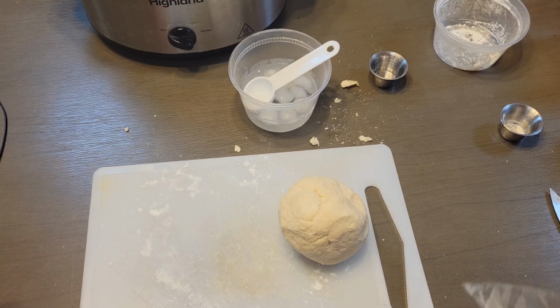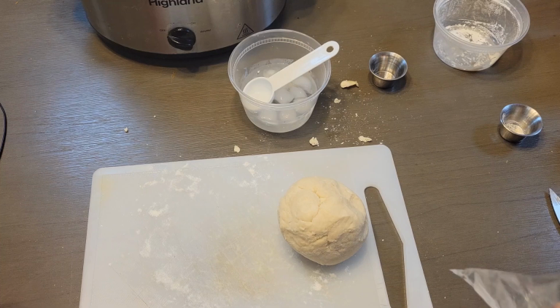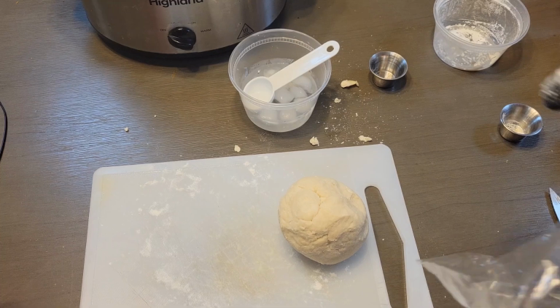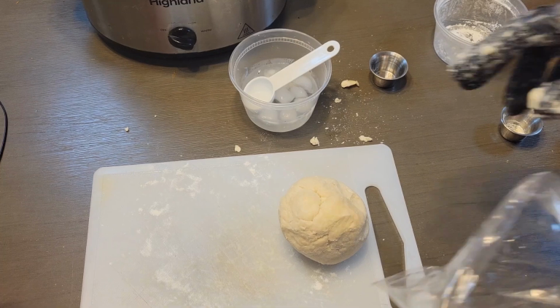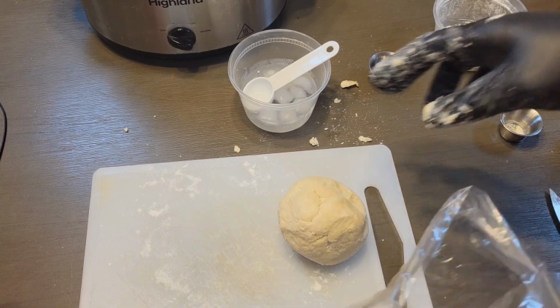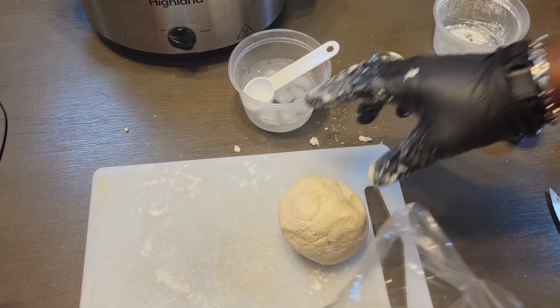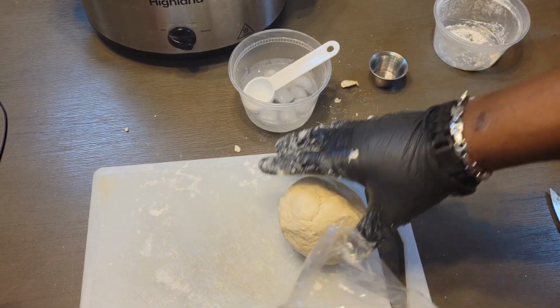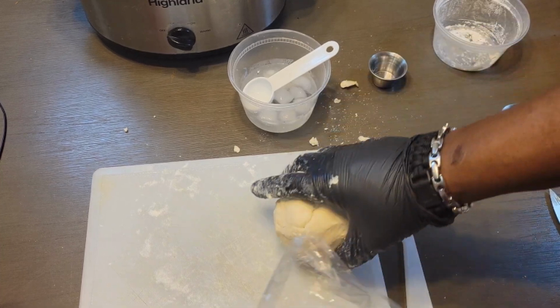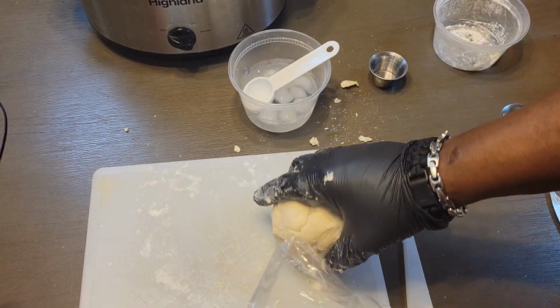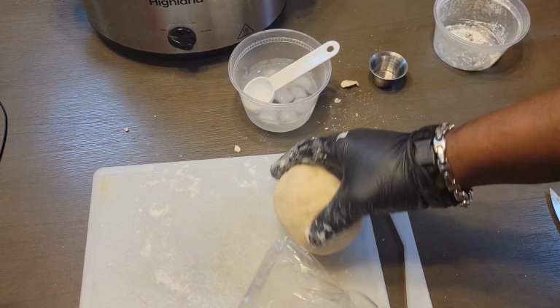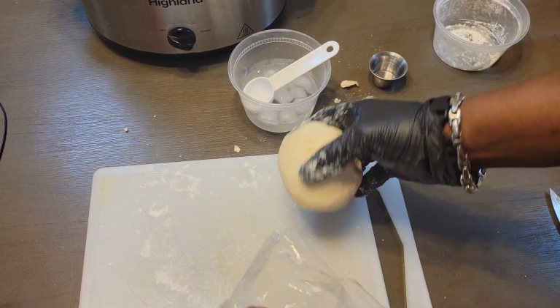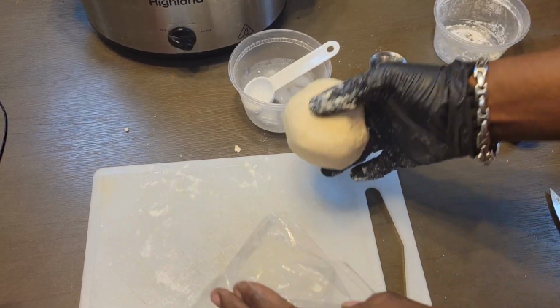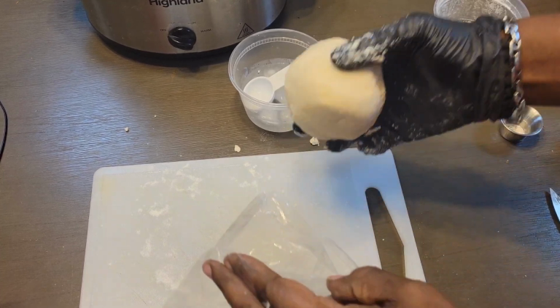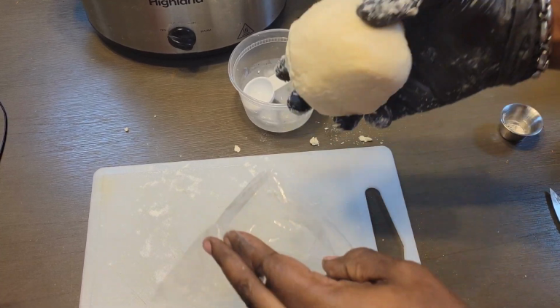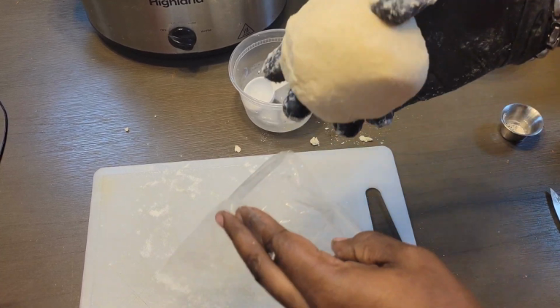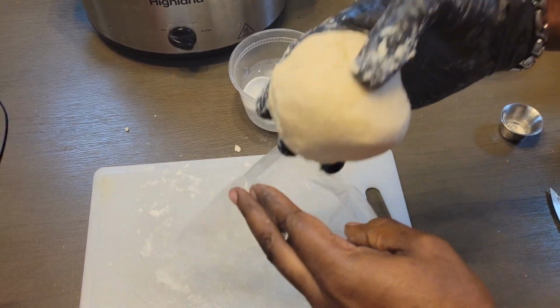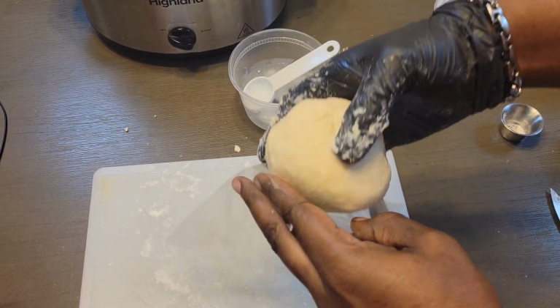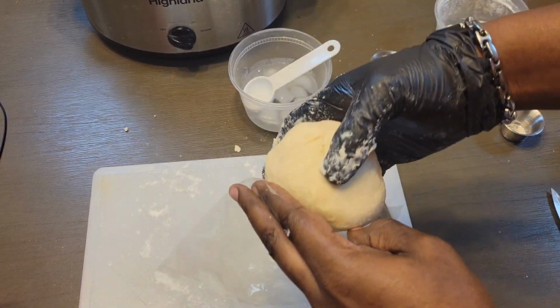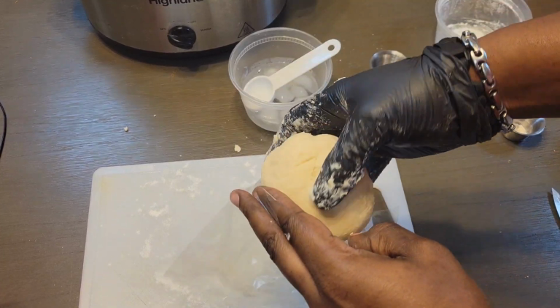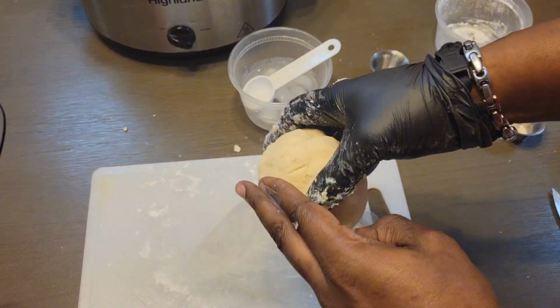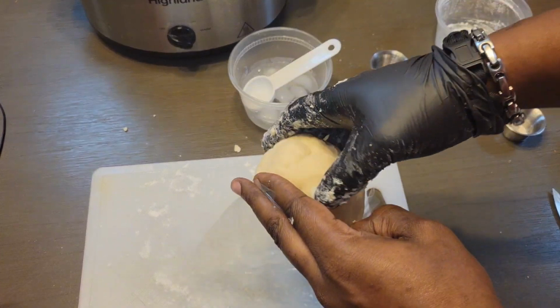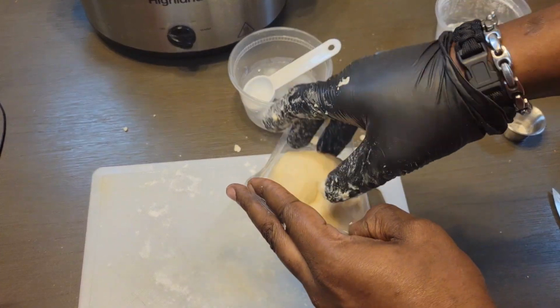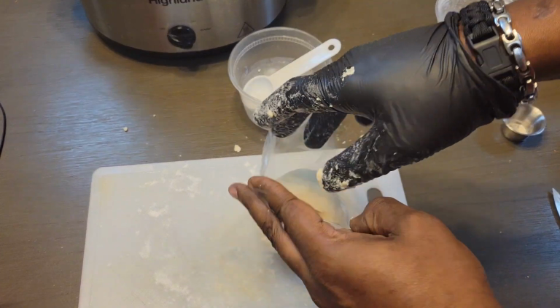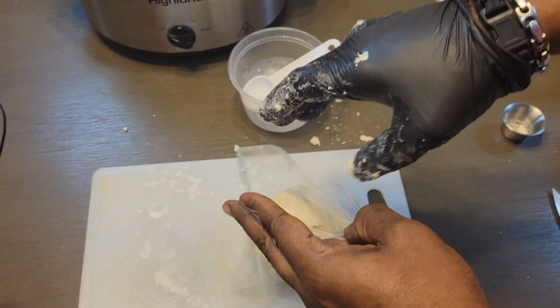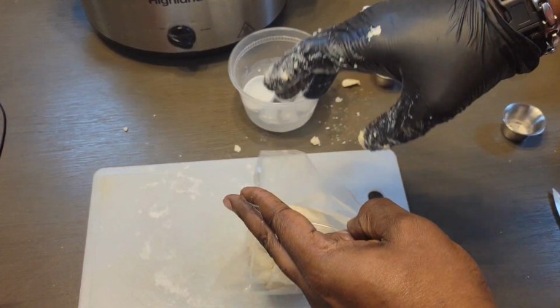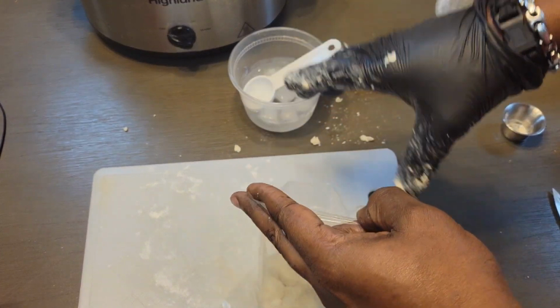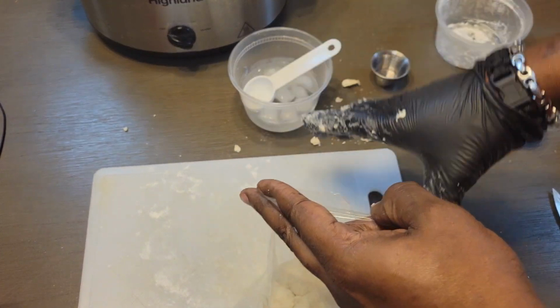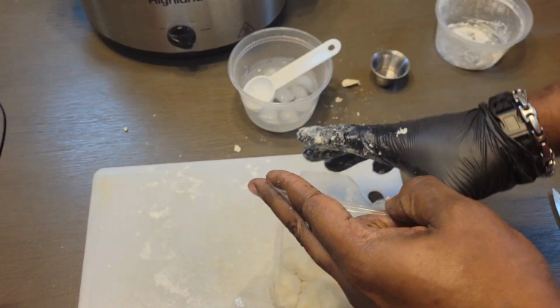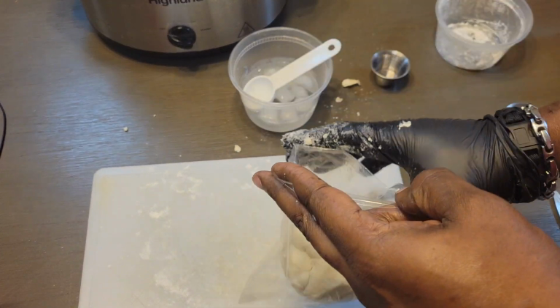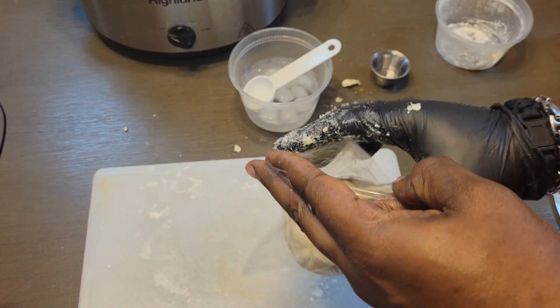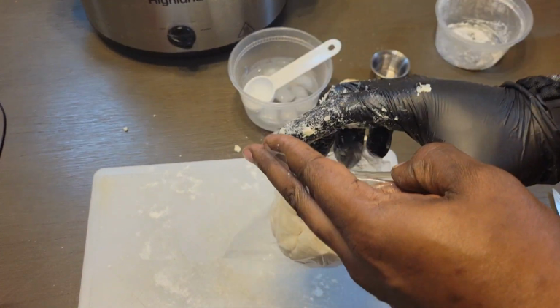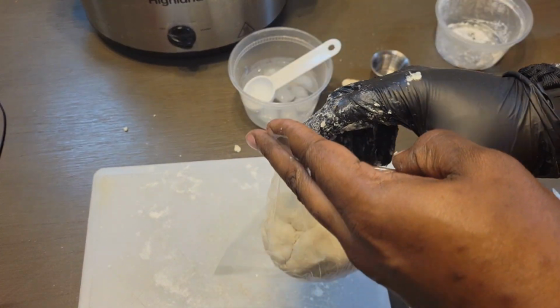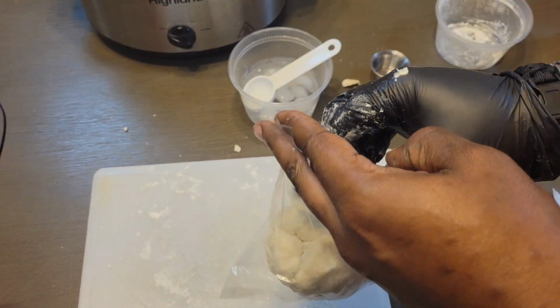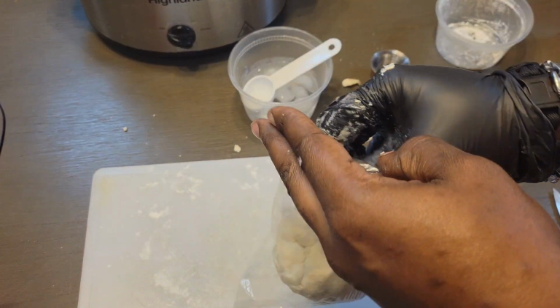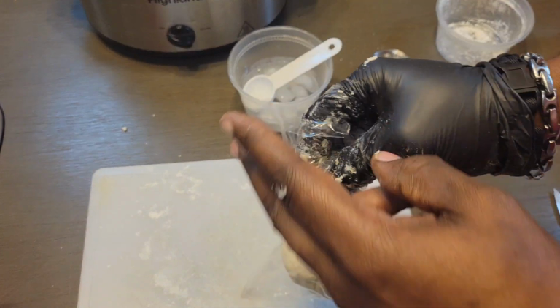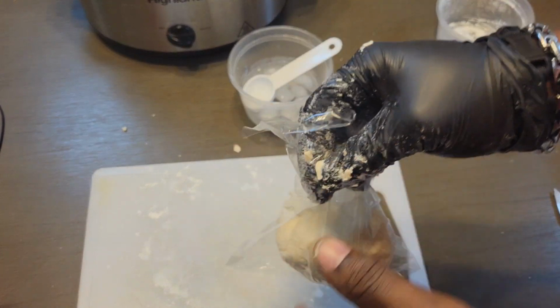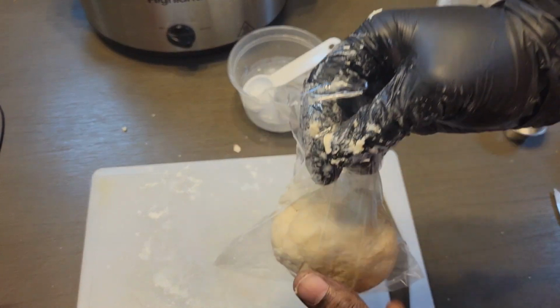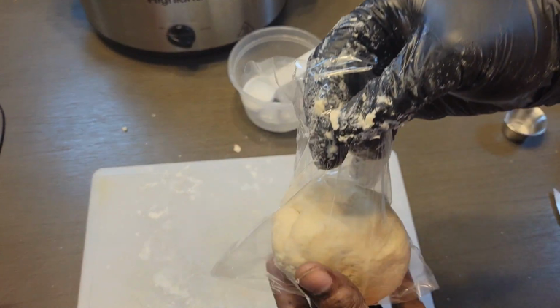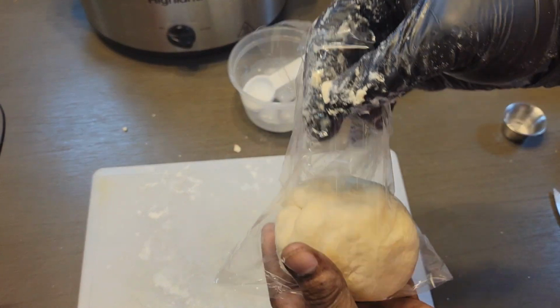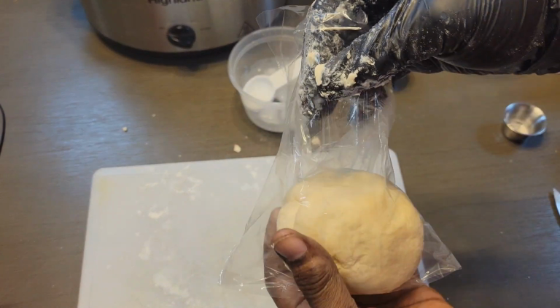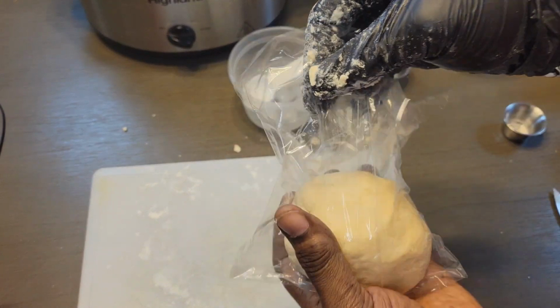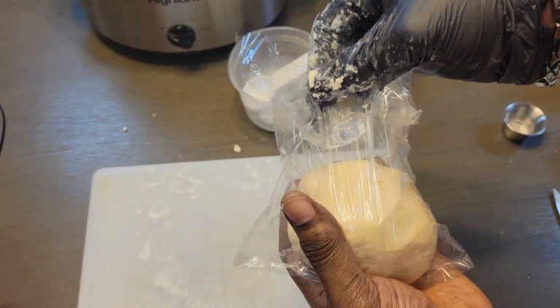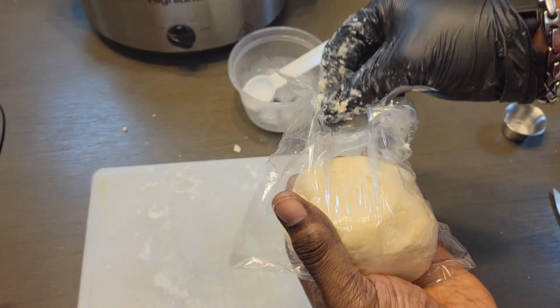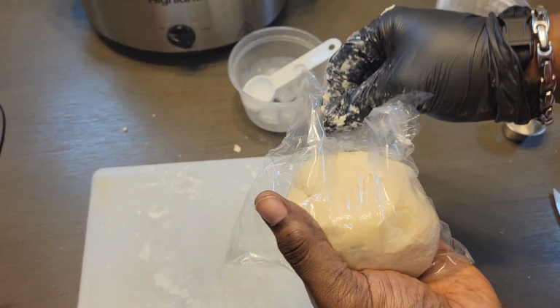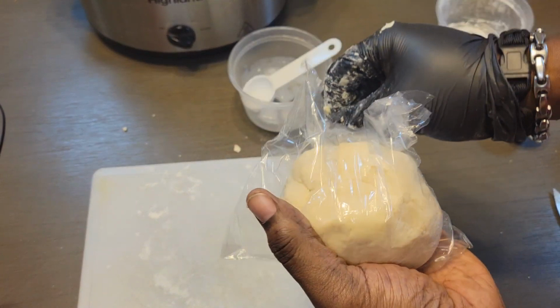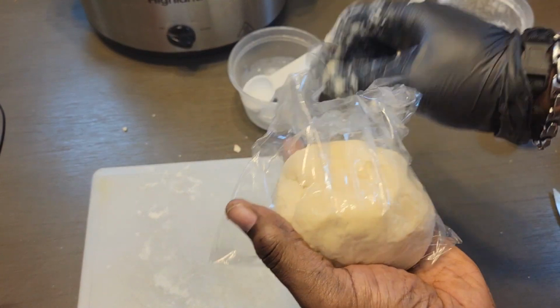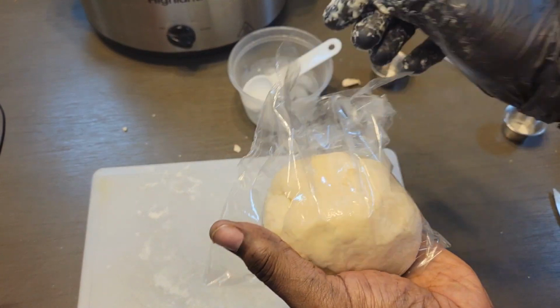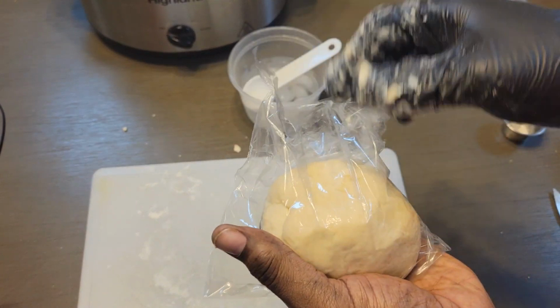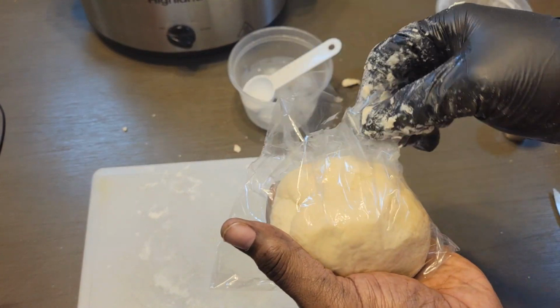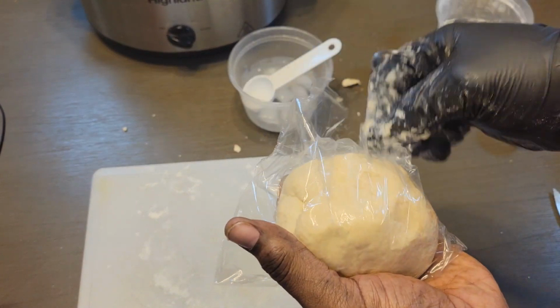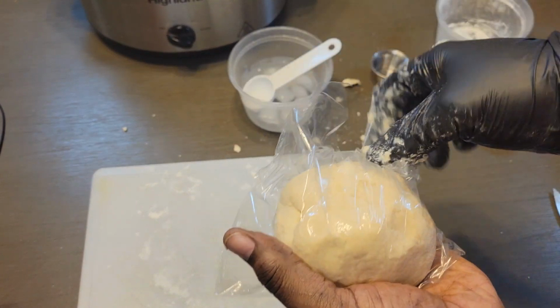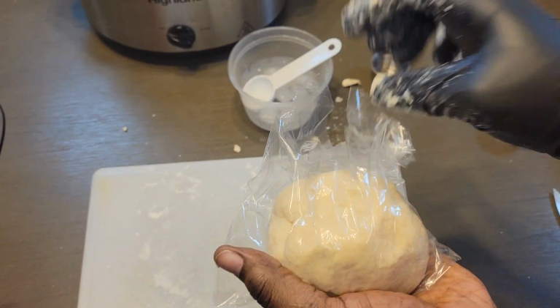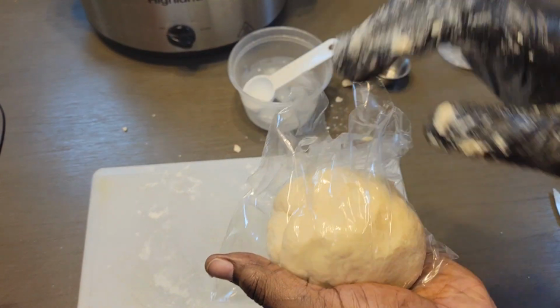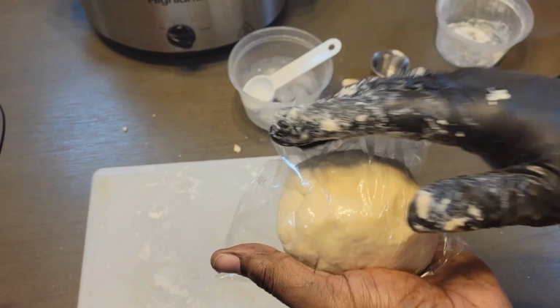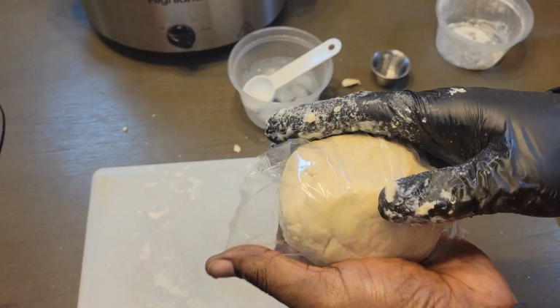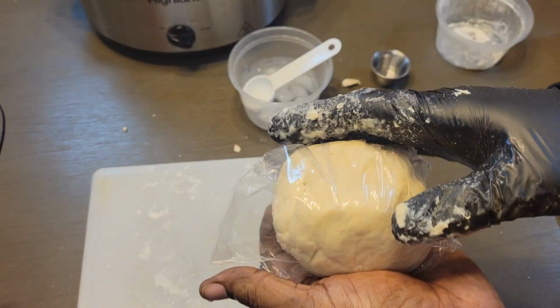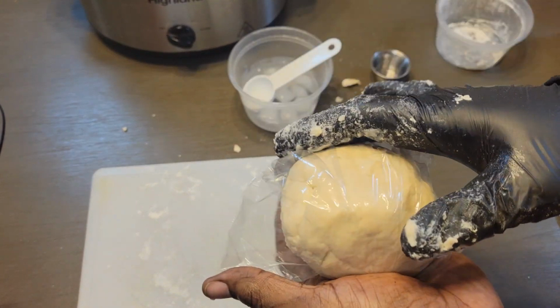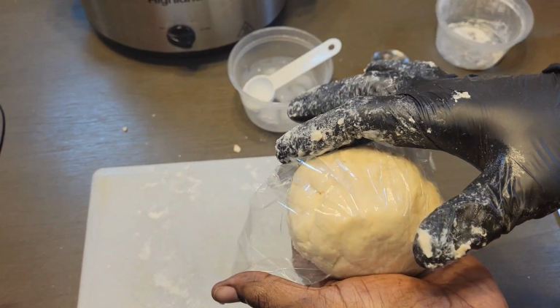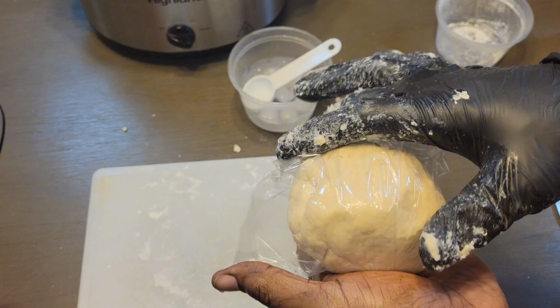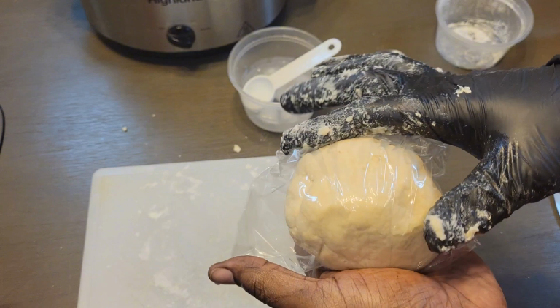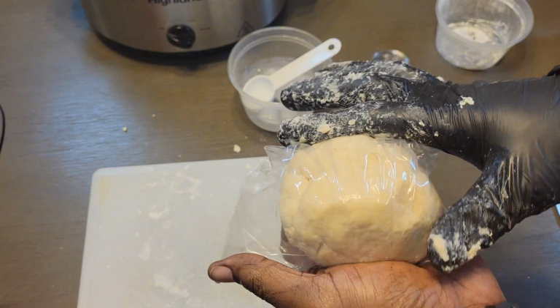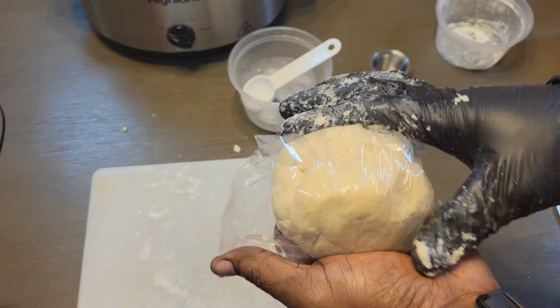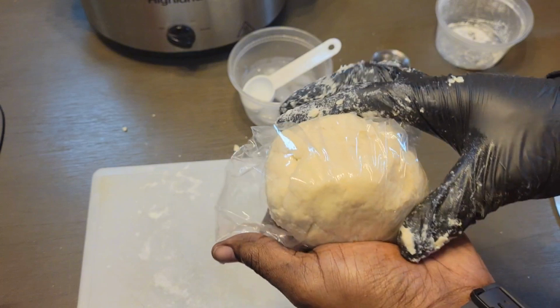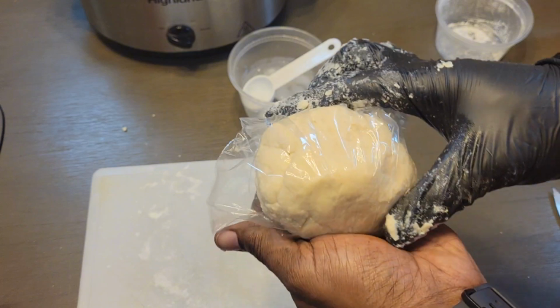You can just wrap this up in some kind of plastic or saran wrap, however you want to do it, until you're ready to use it — store it in the fridge.